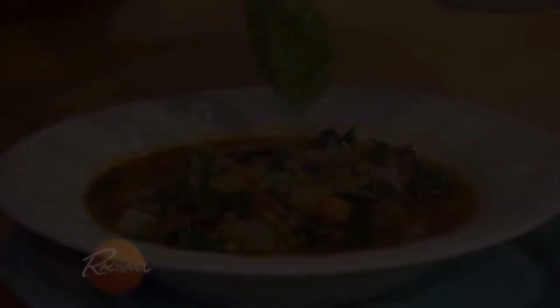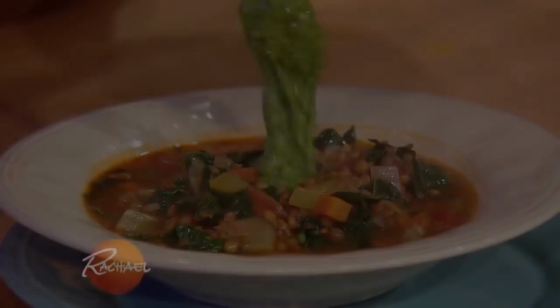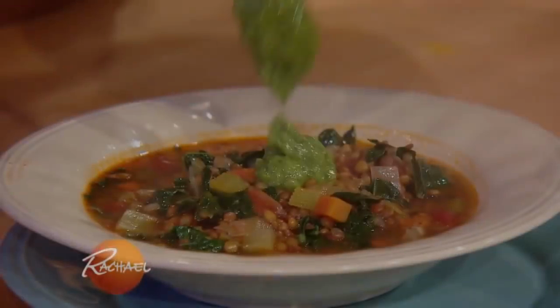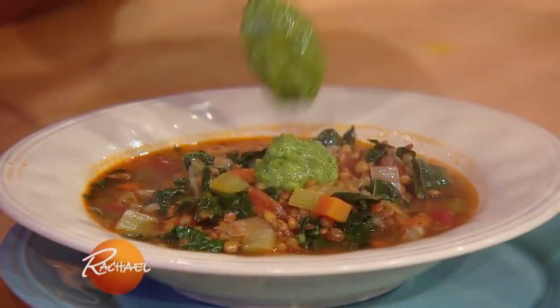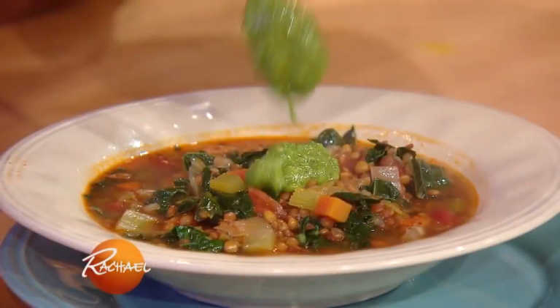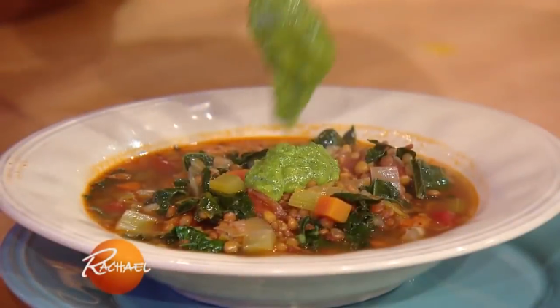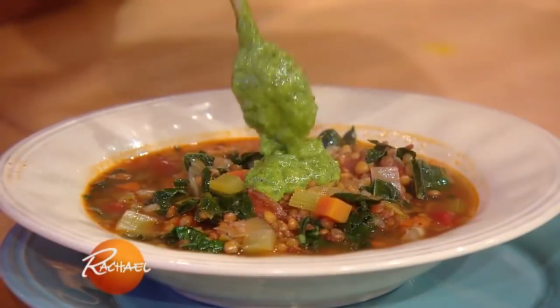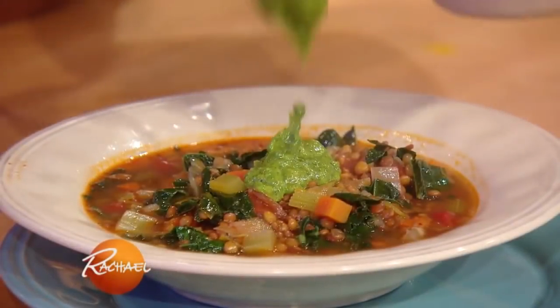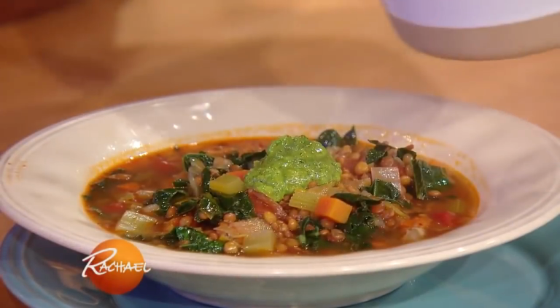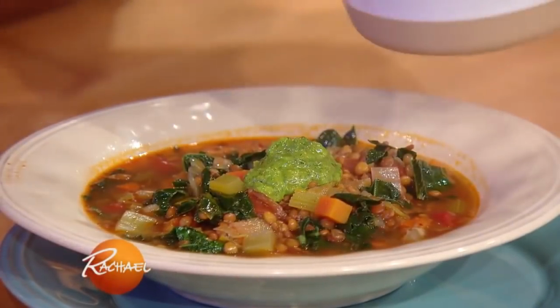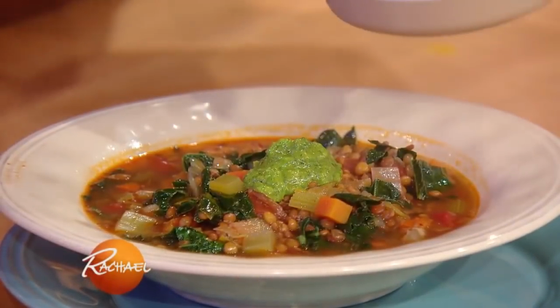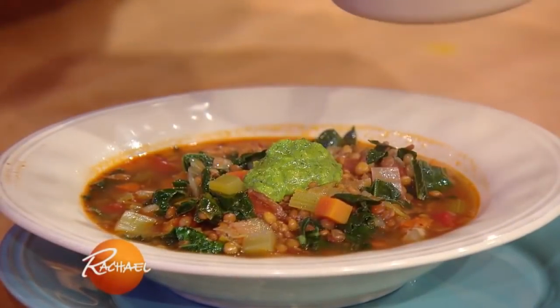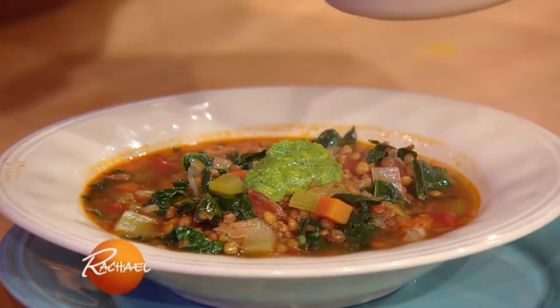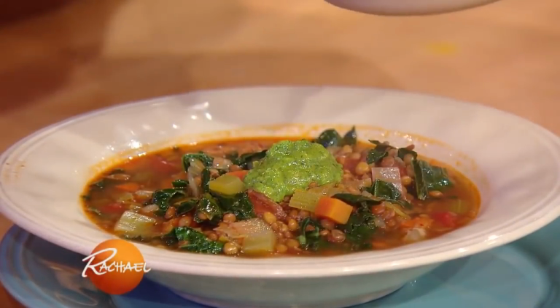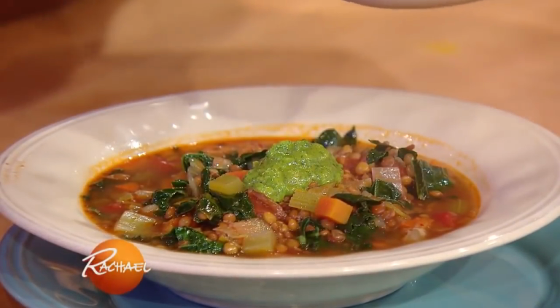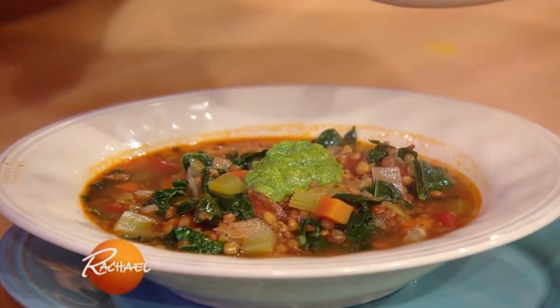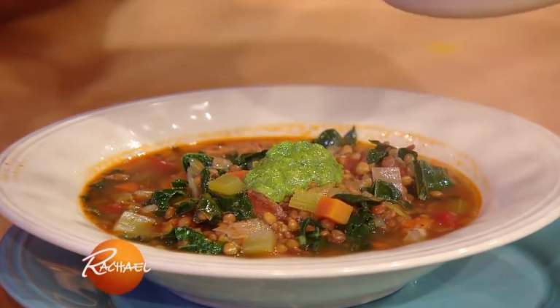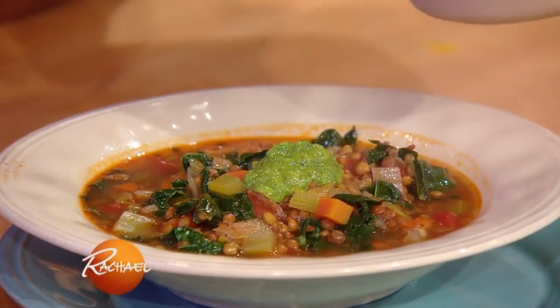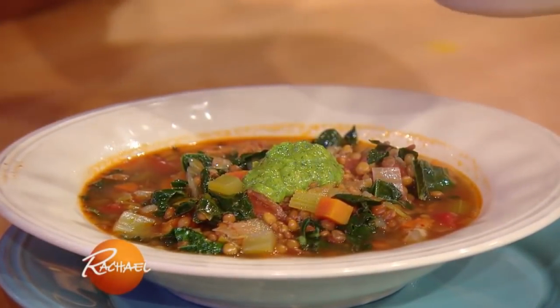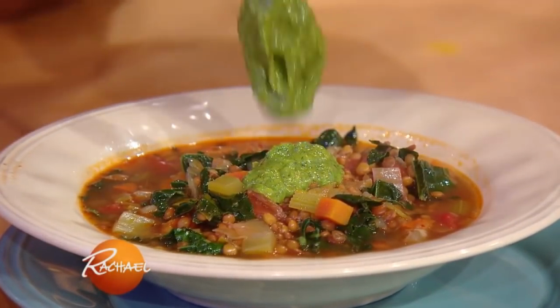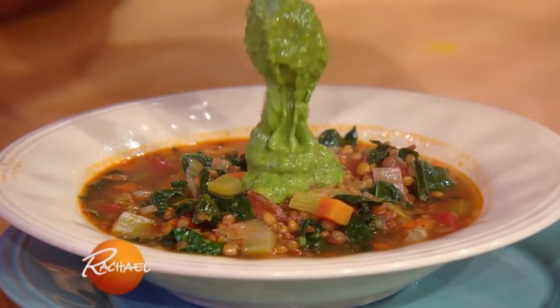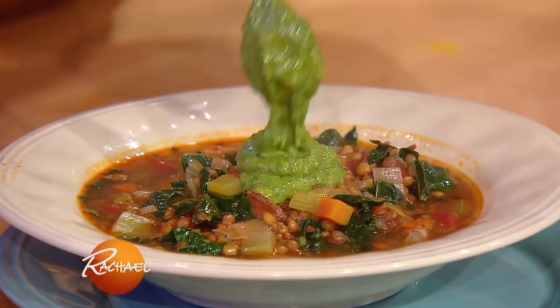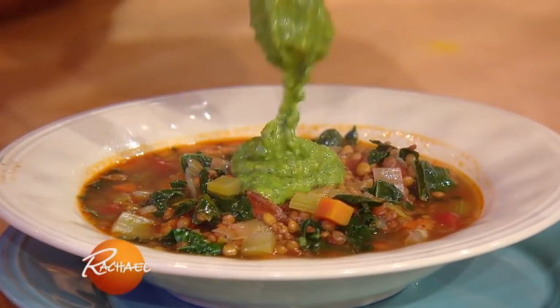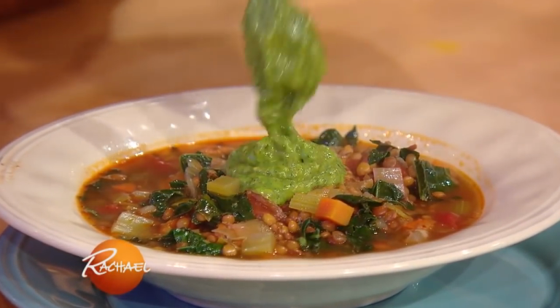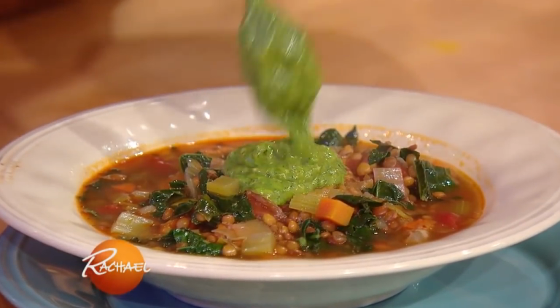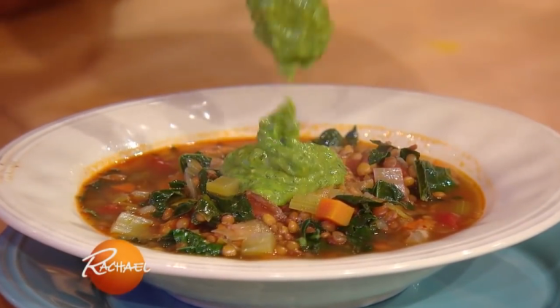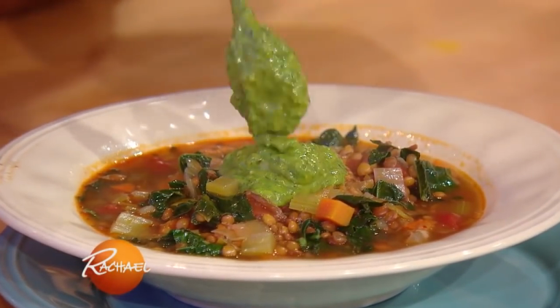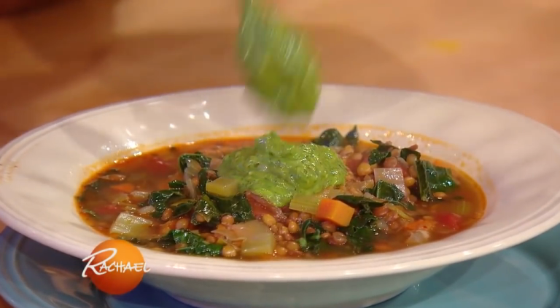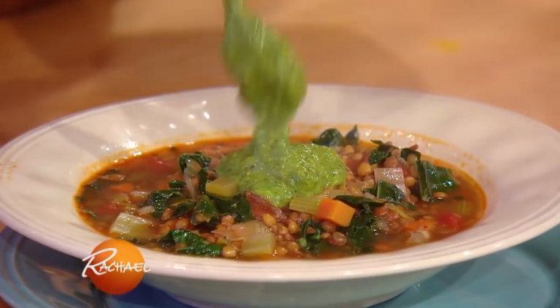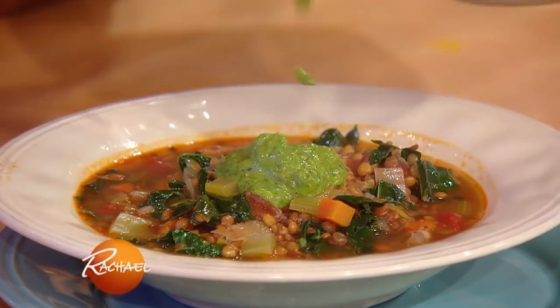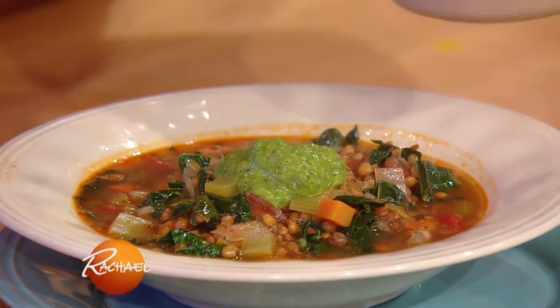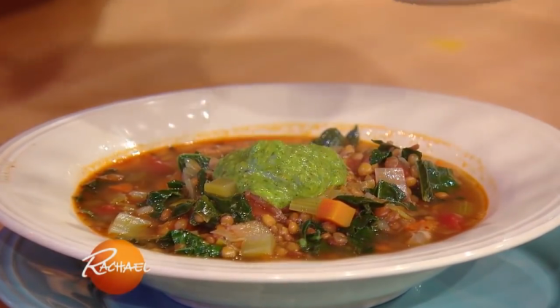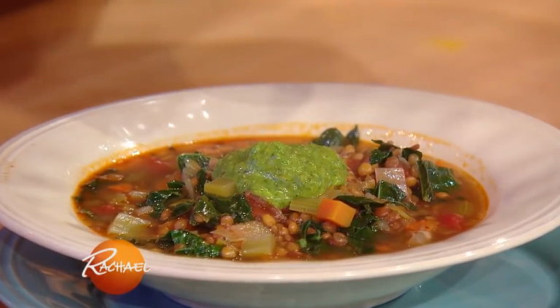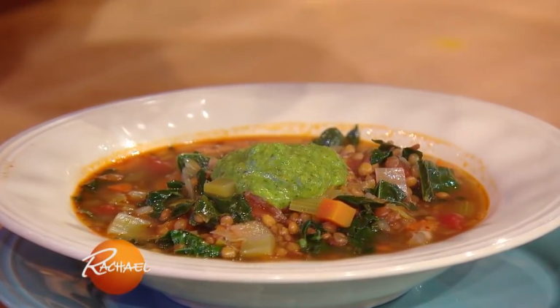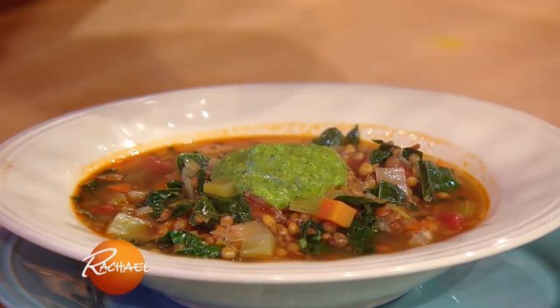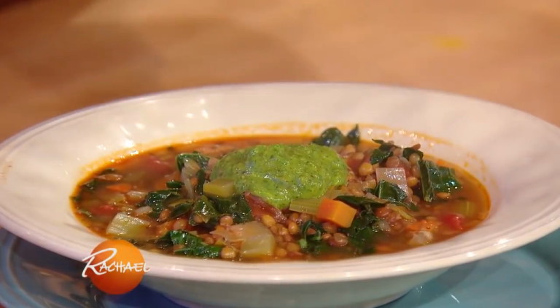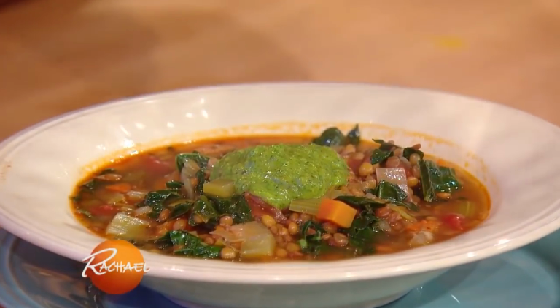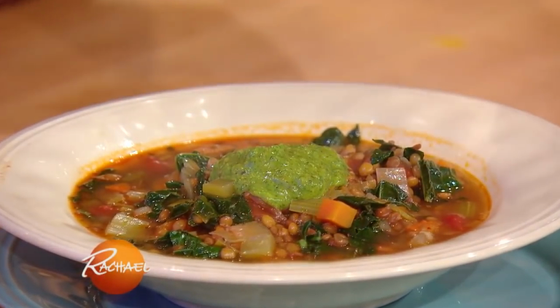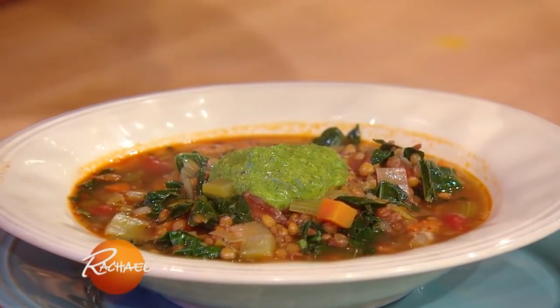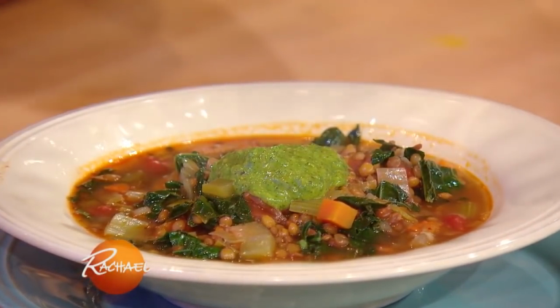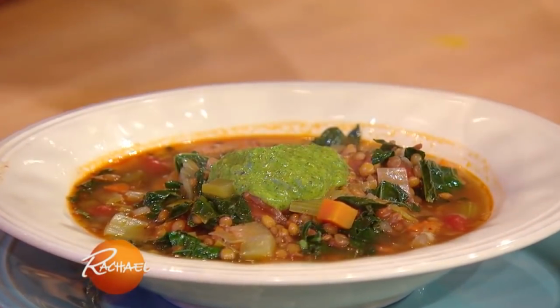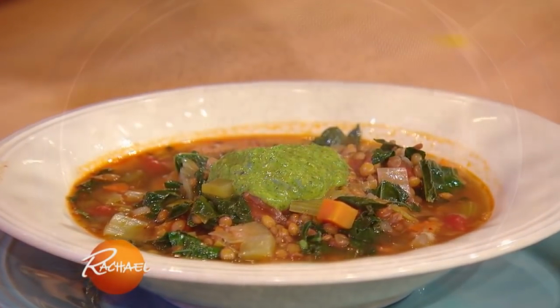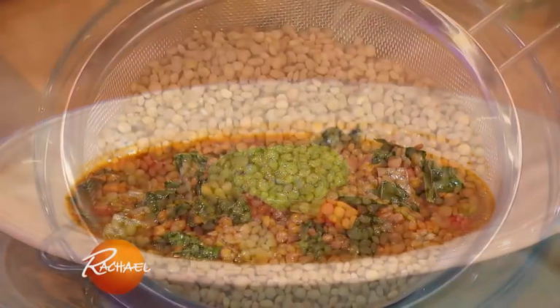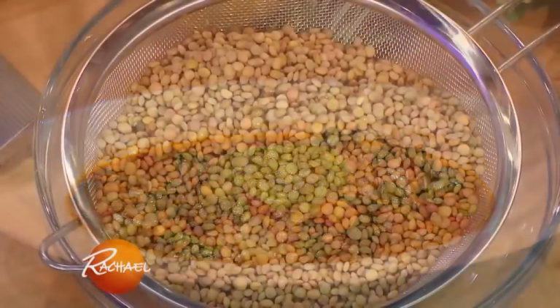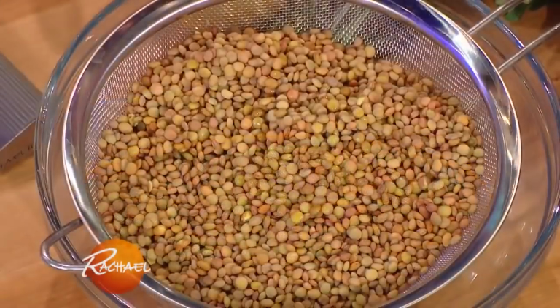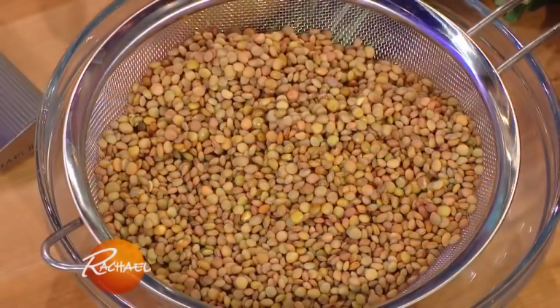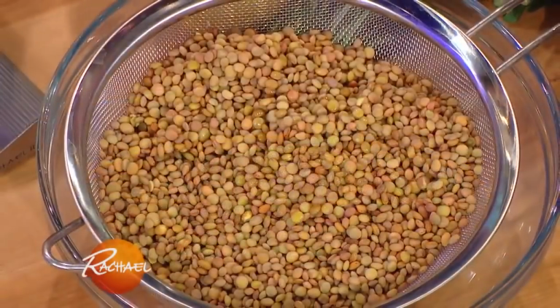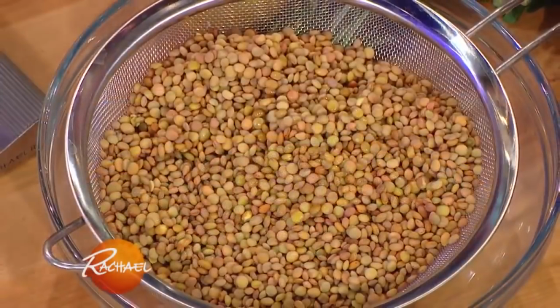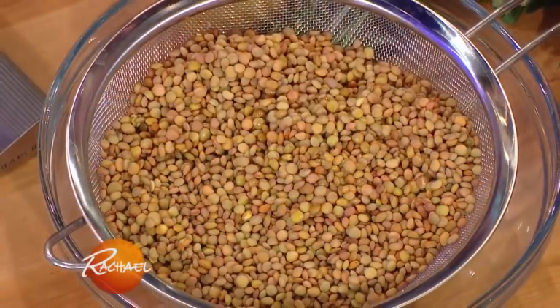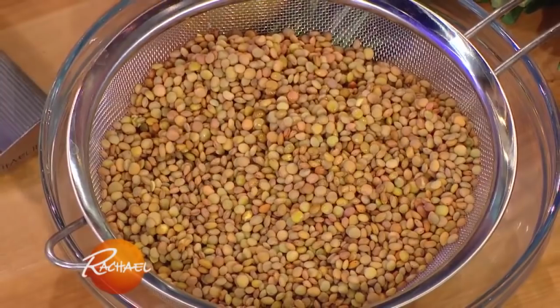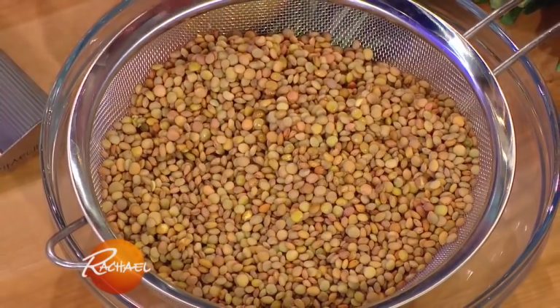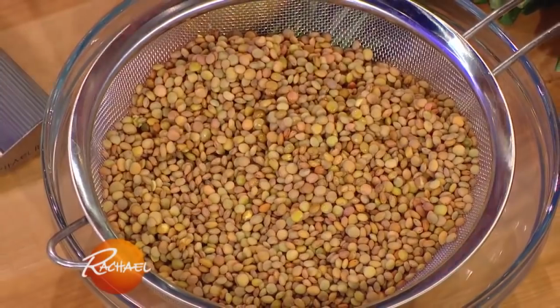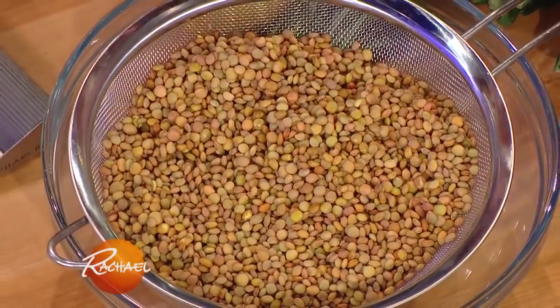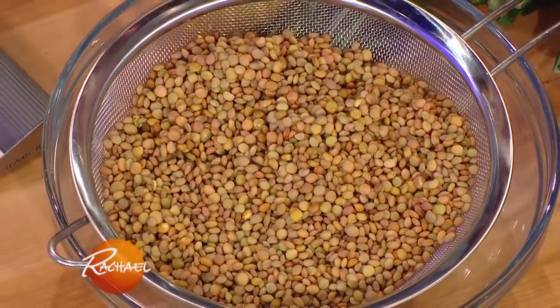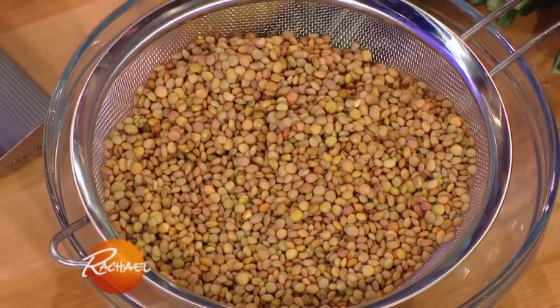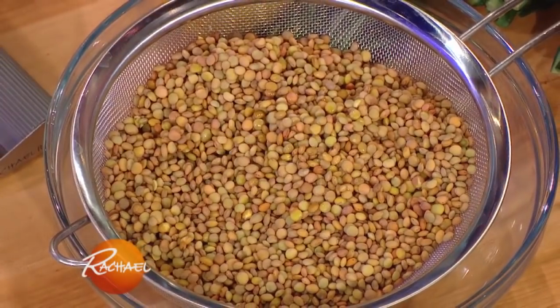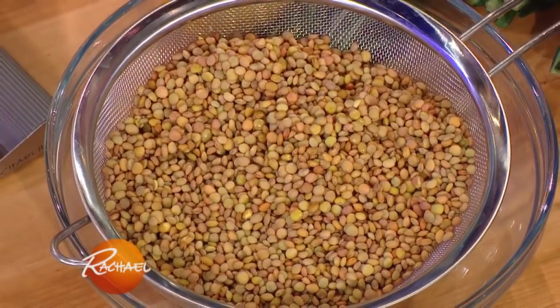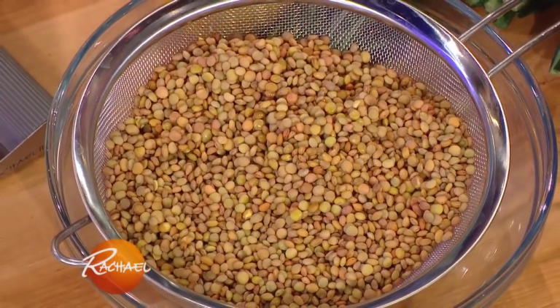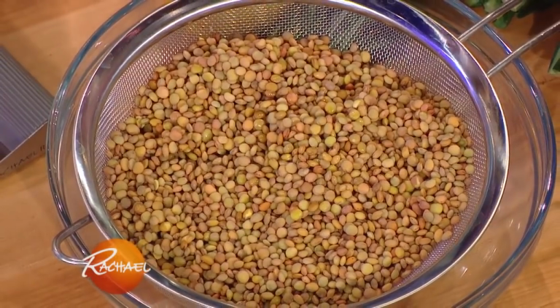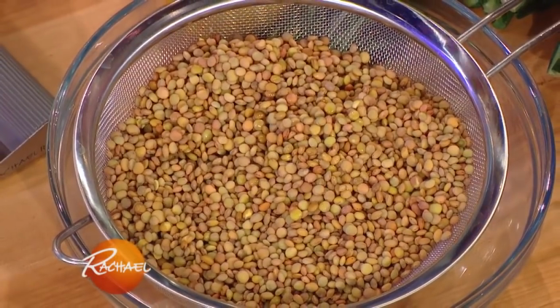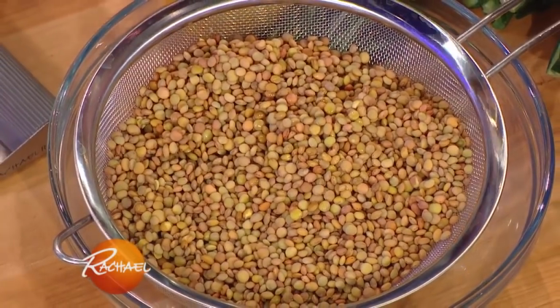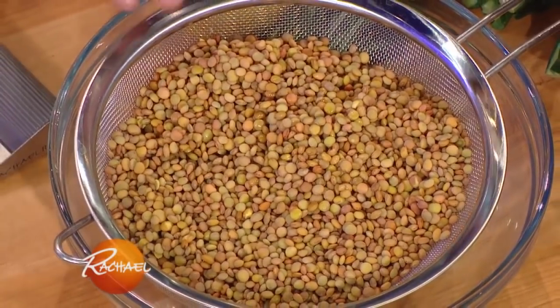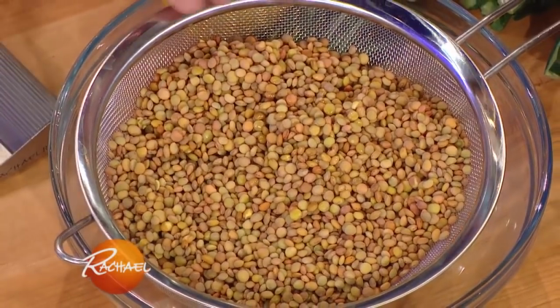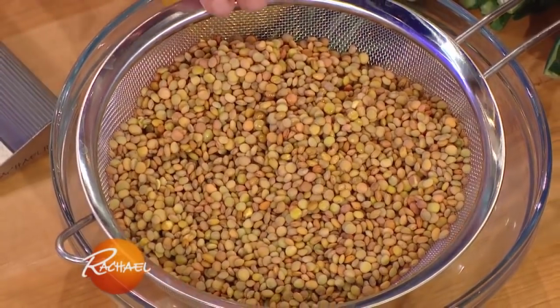It's just a tasty time of year to have a big ol' cup of soup or a big ol' bowl of soup. So this is a traditional Italian one.